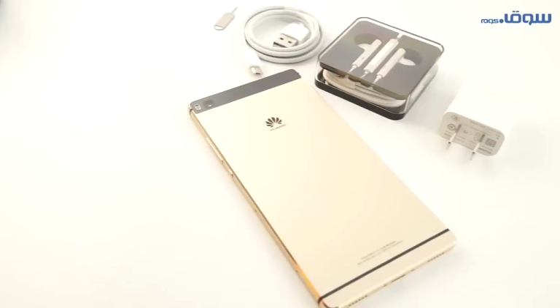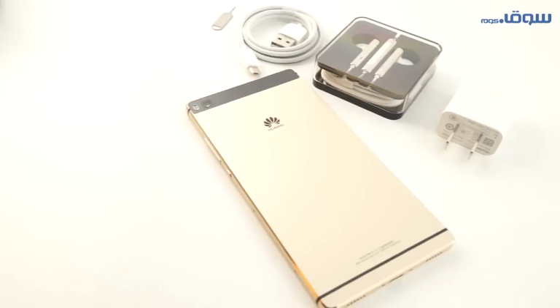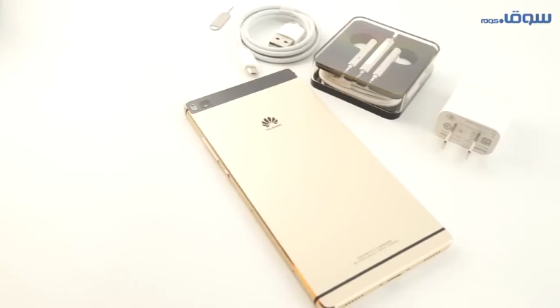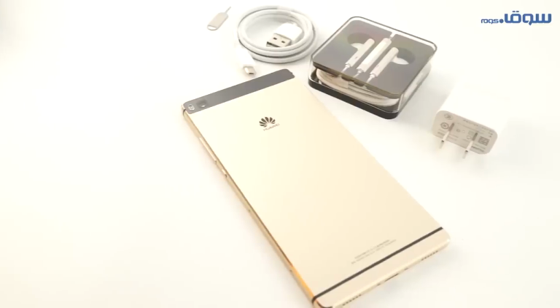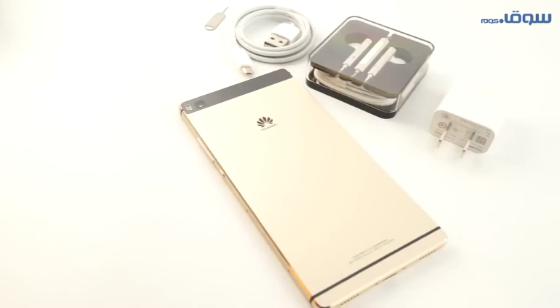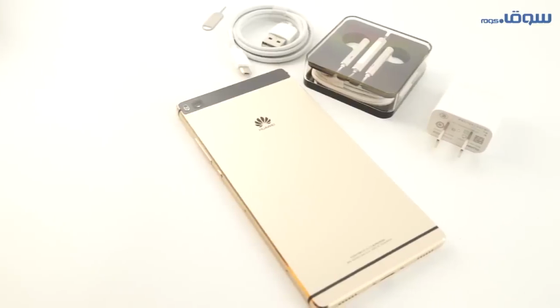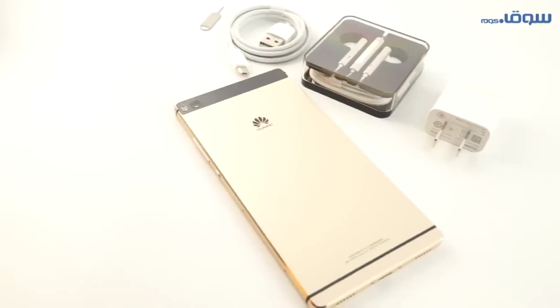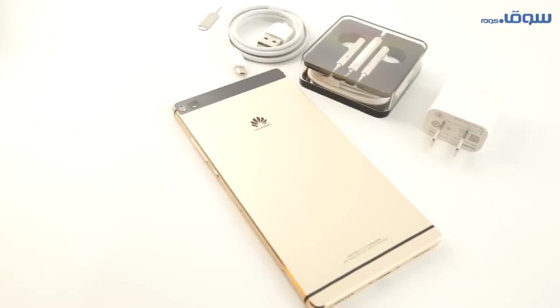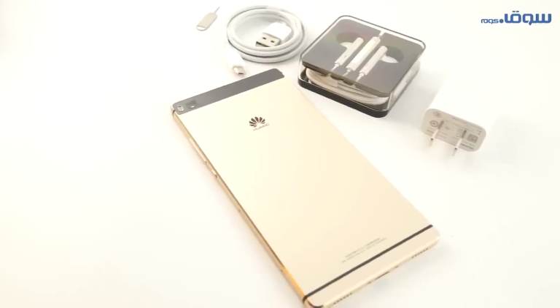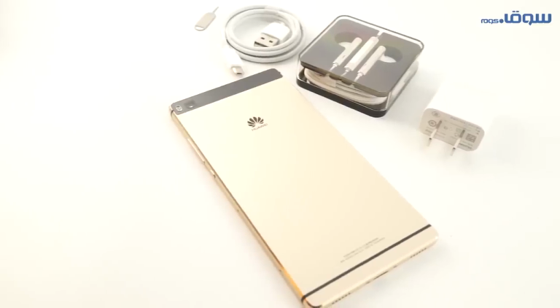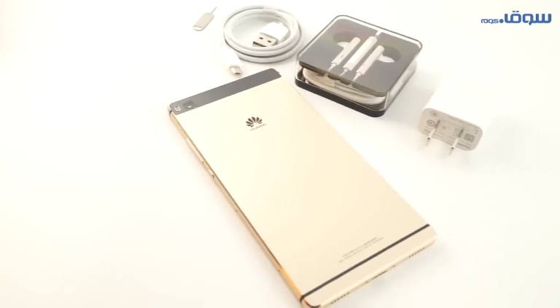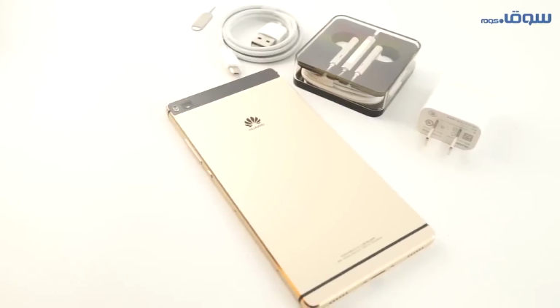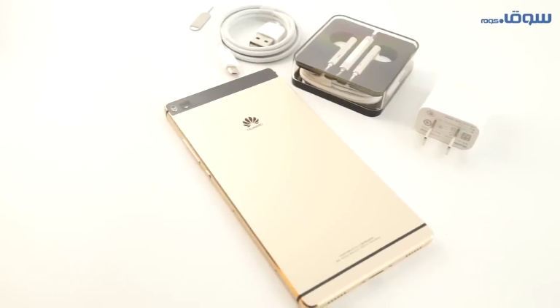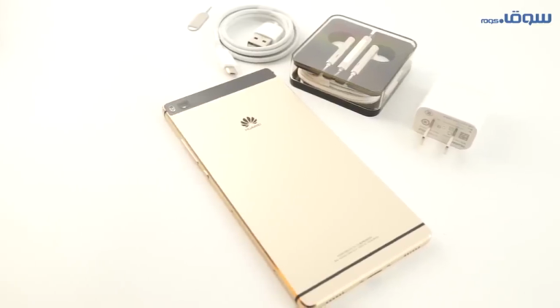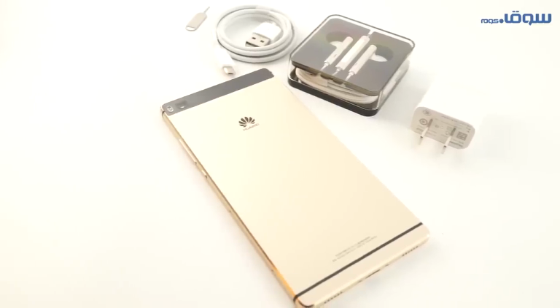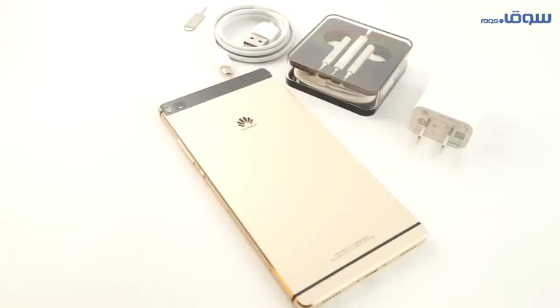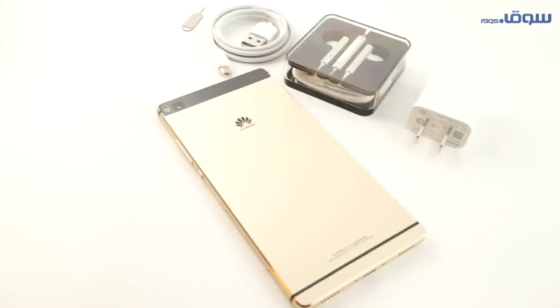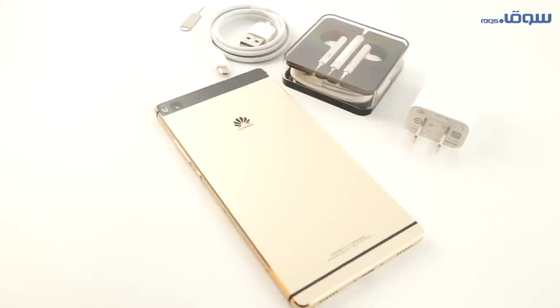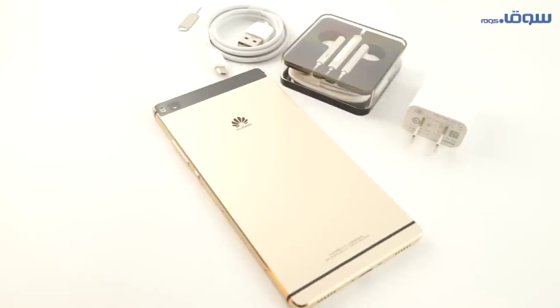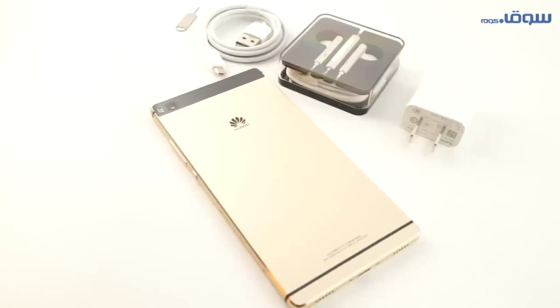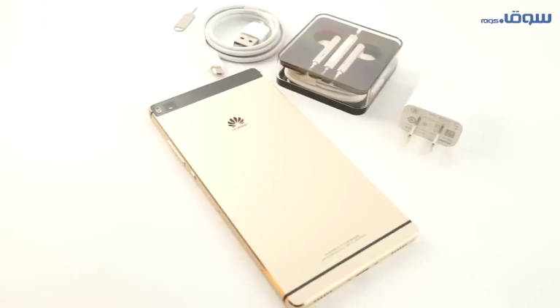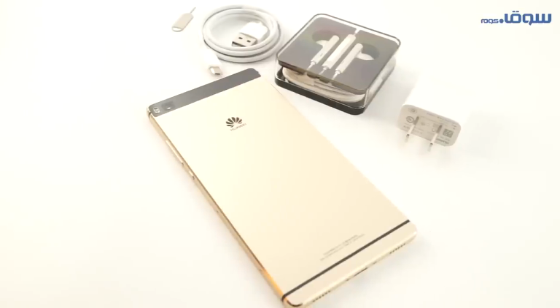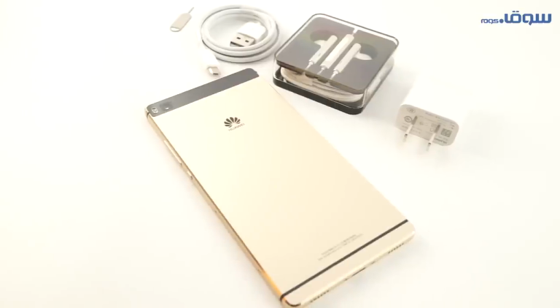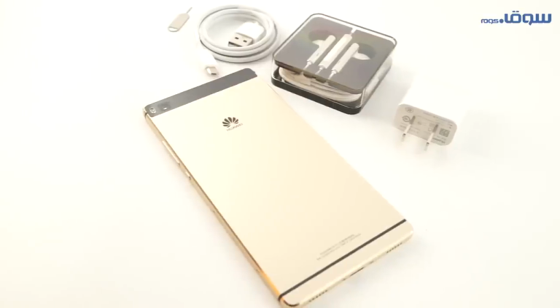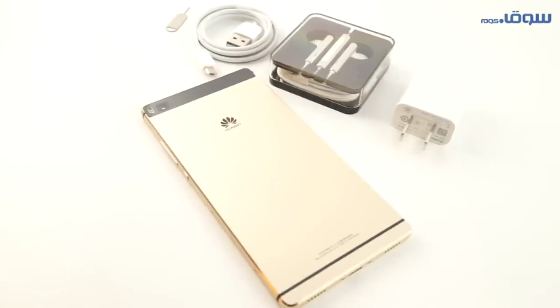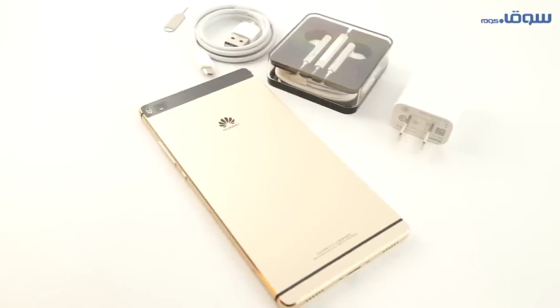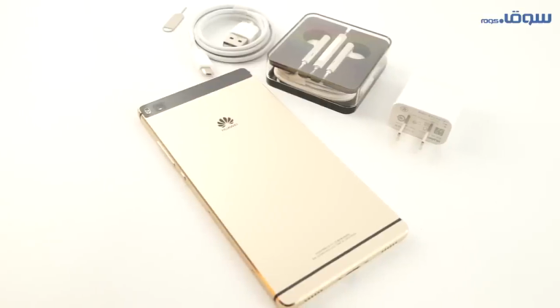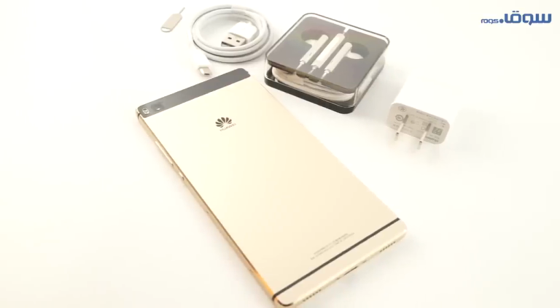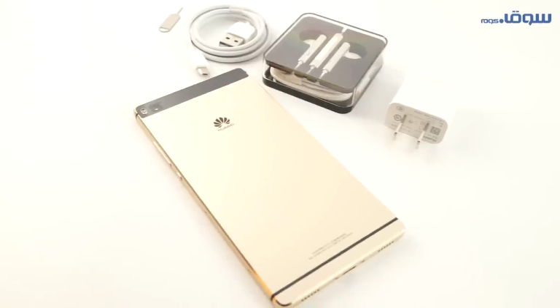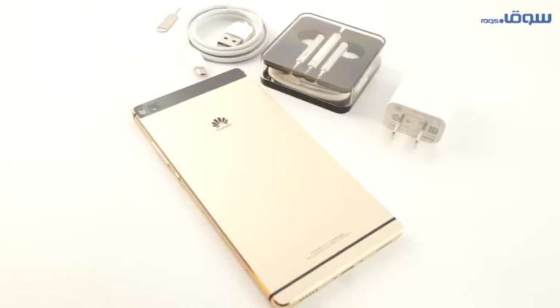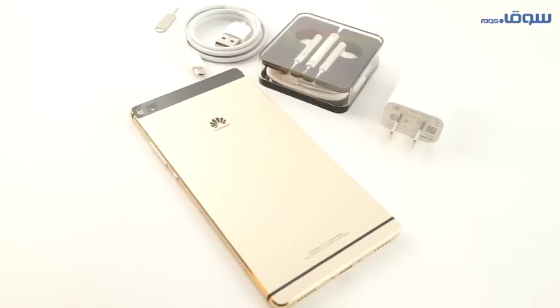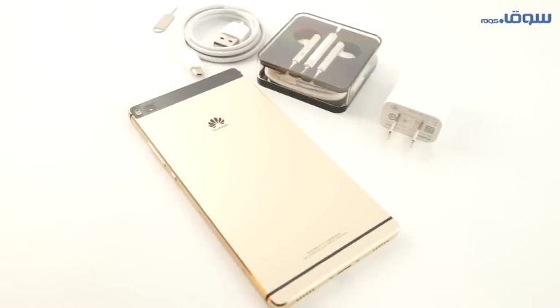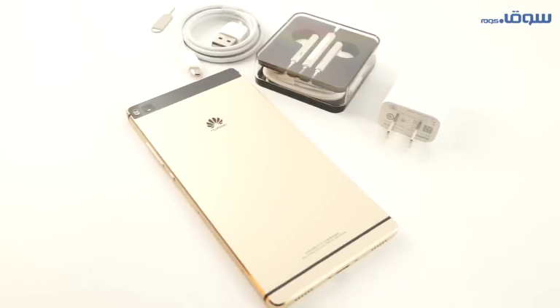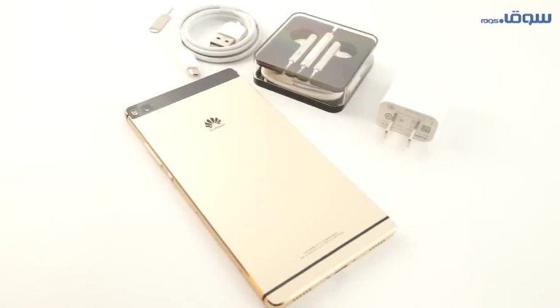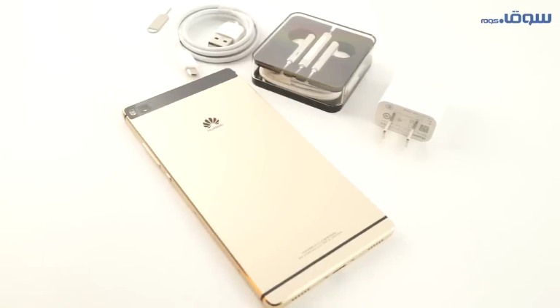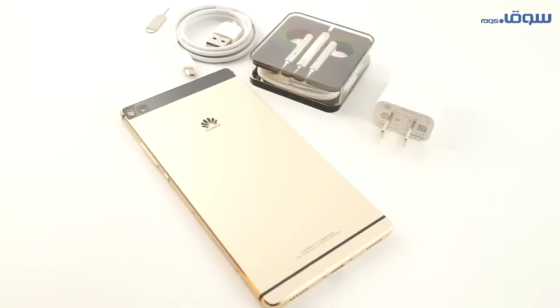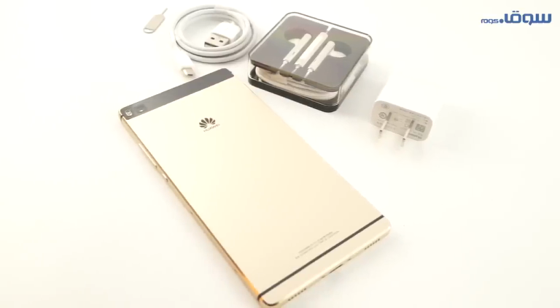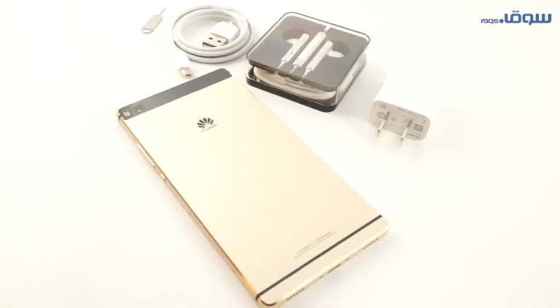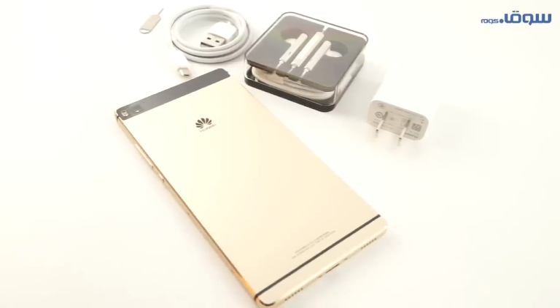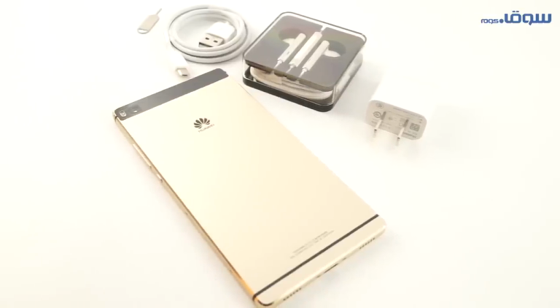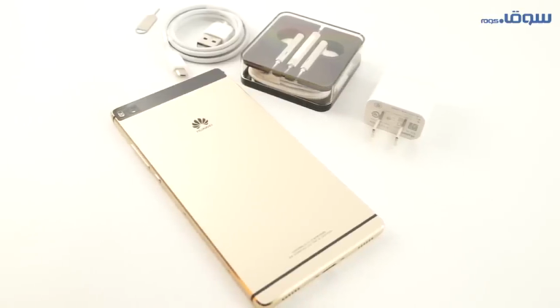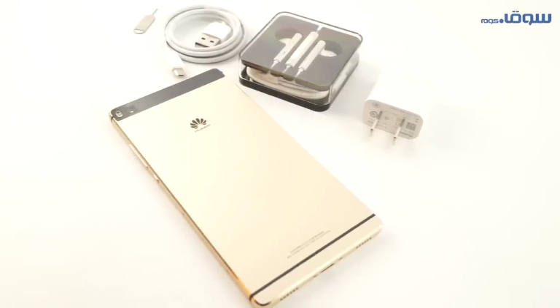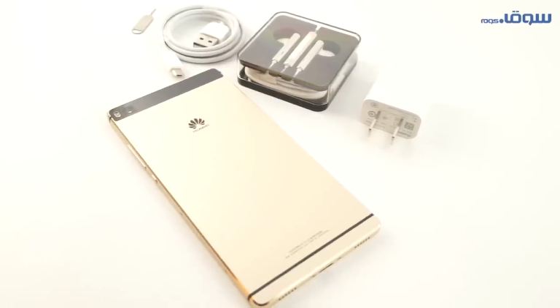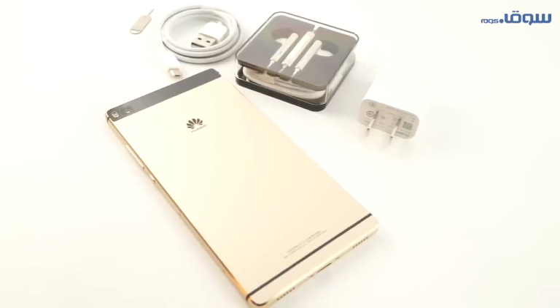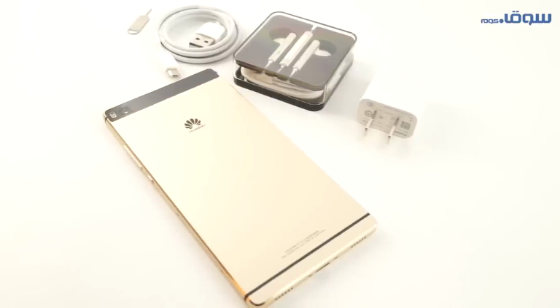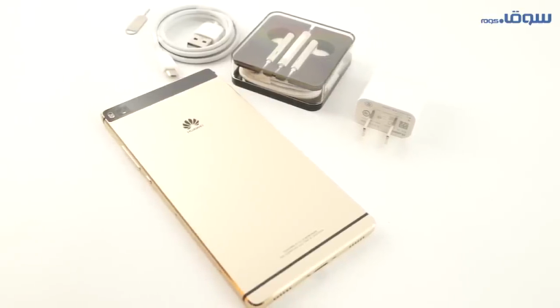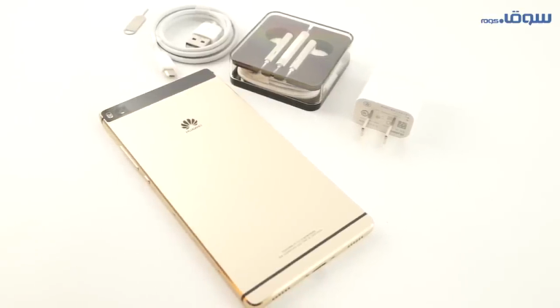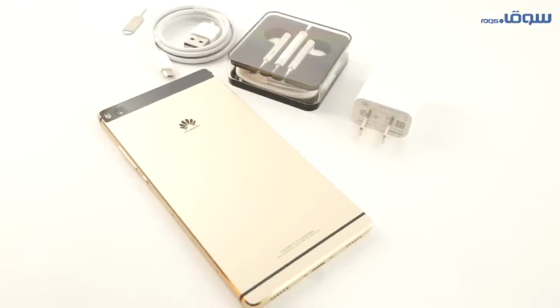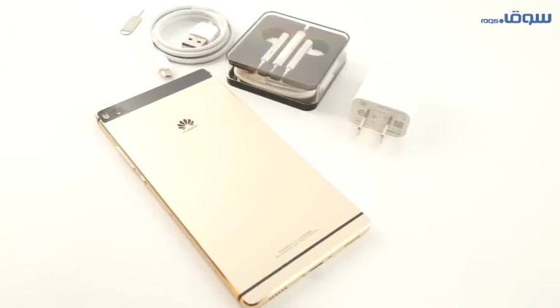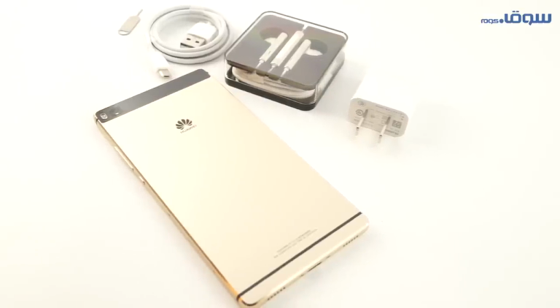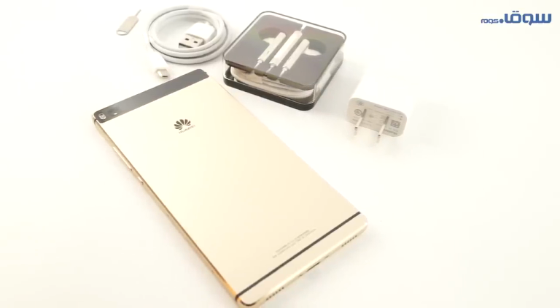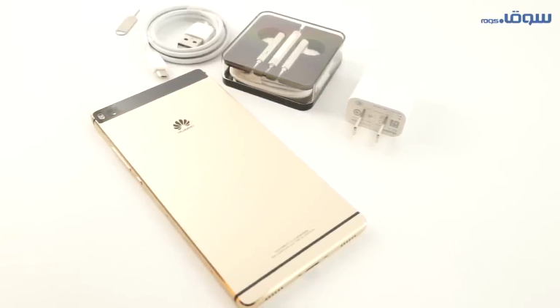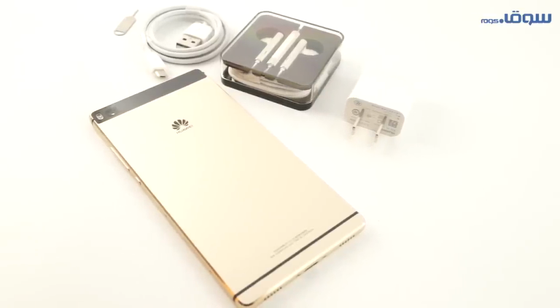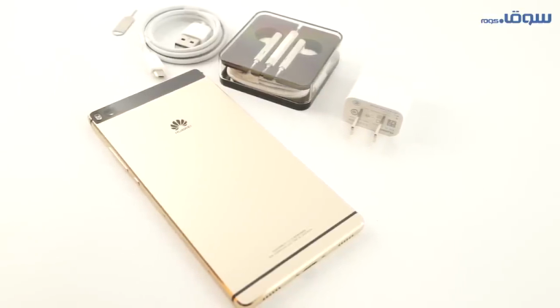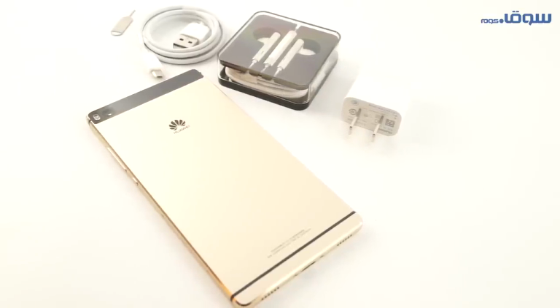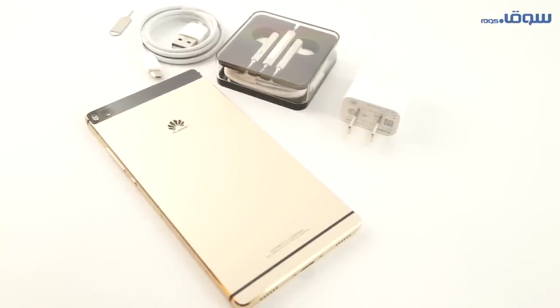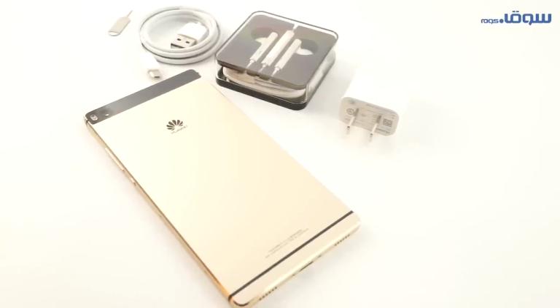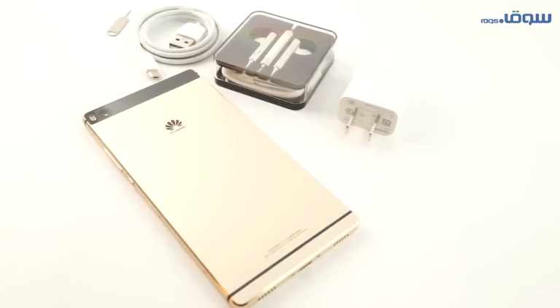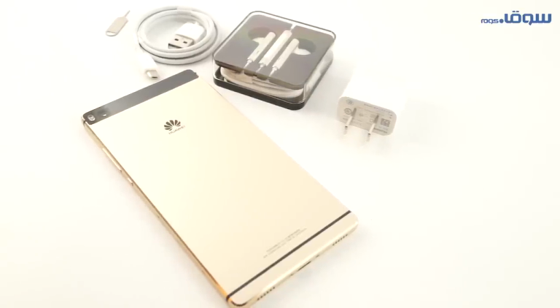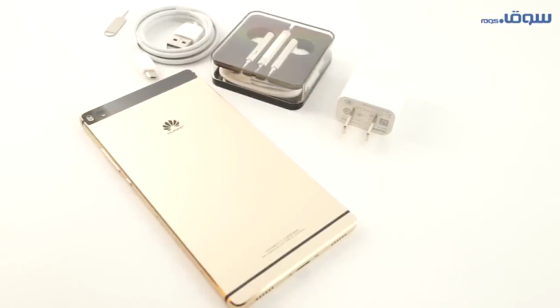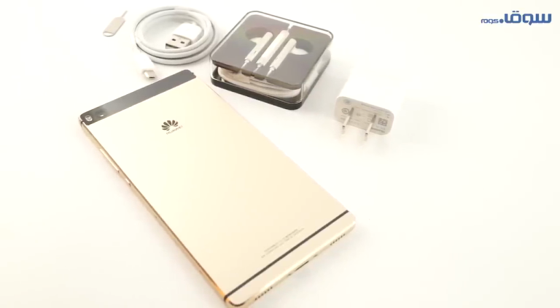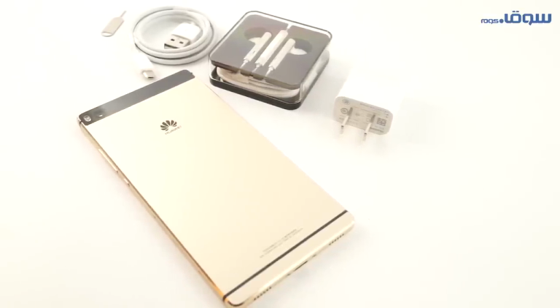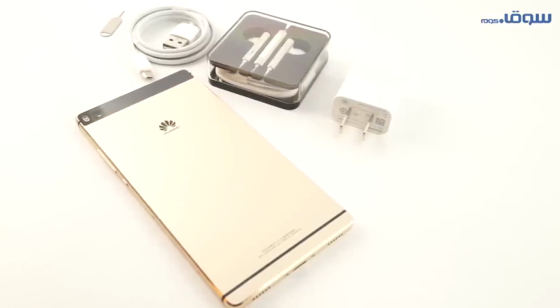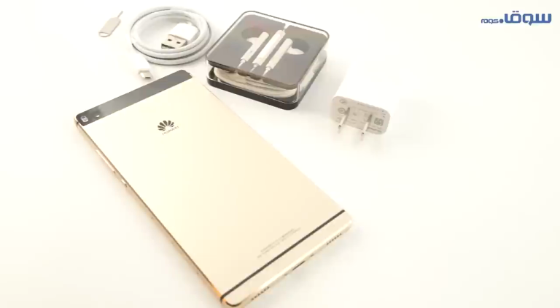This device and many others are available on Souq.com. For more offers, download the Souq.com application for the best offers and deals.